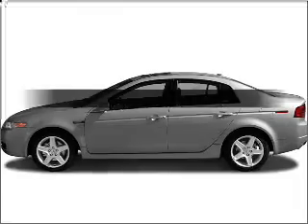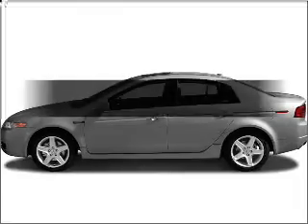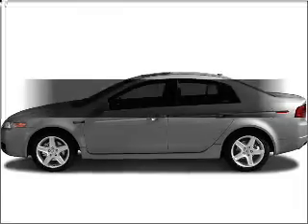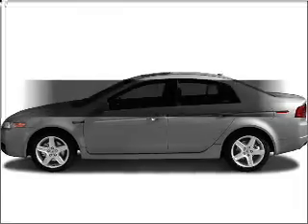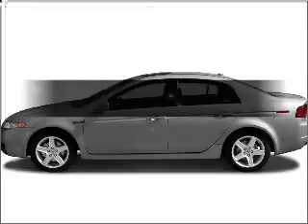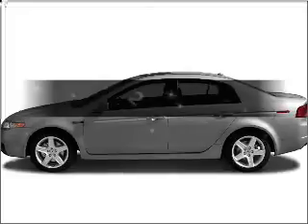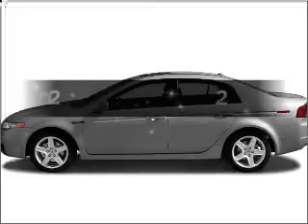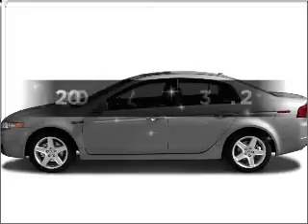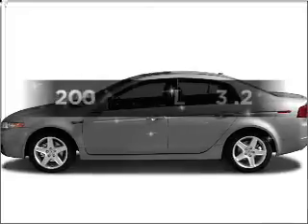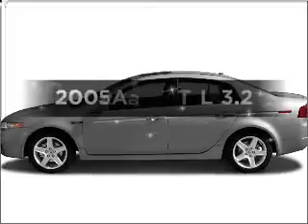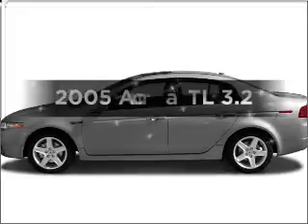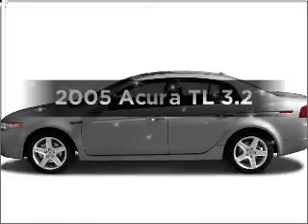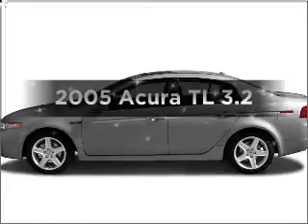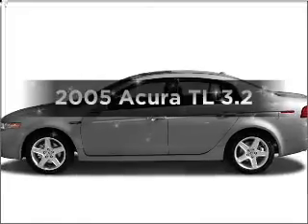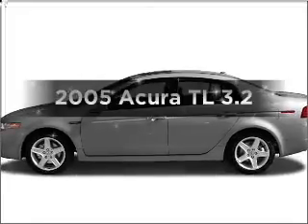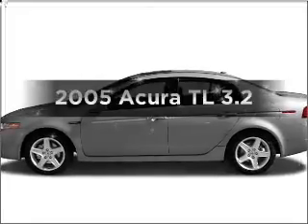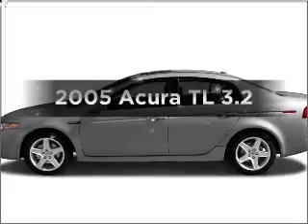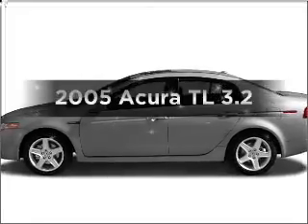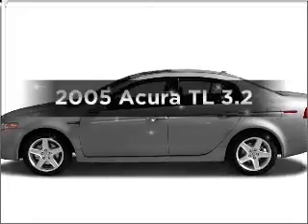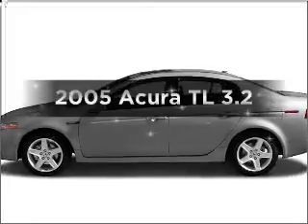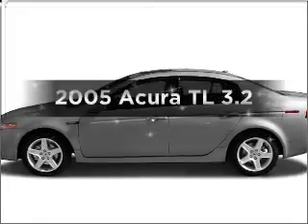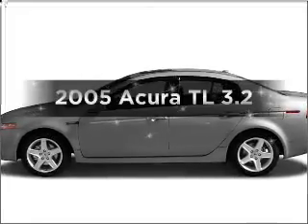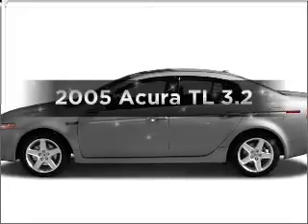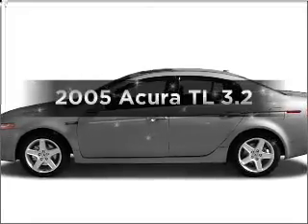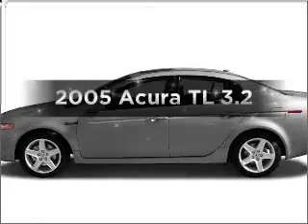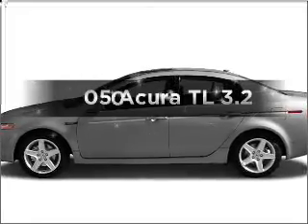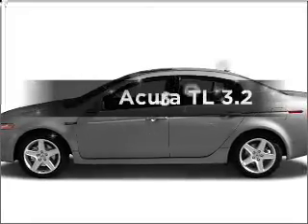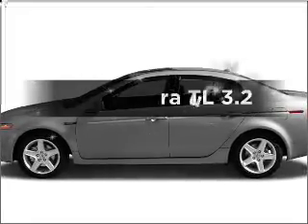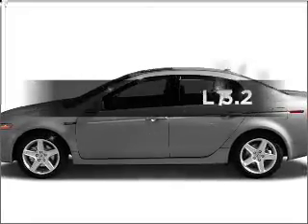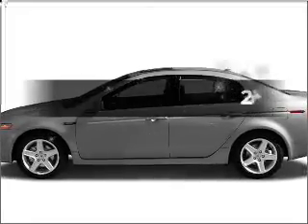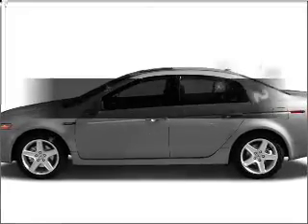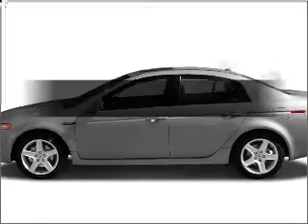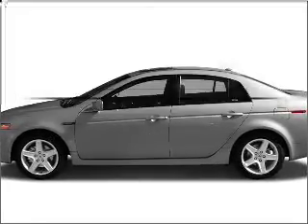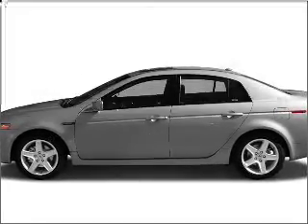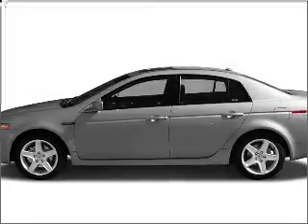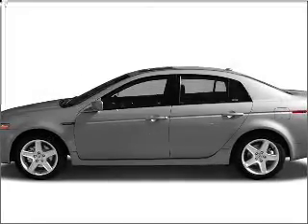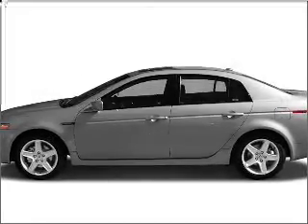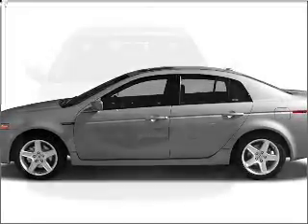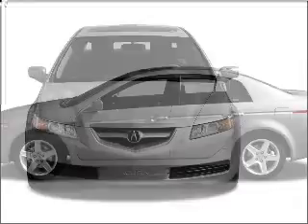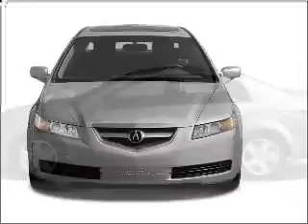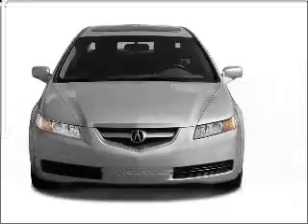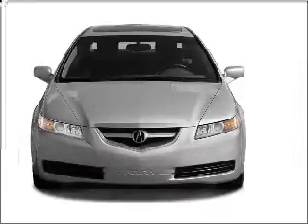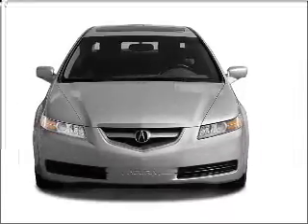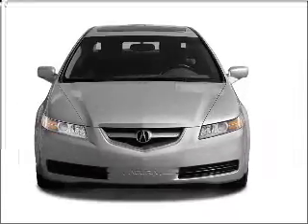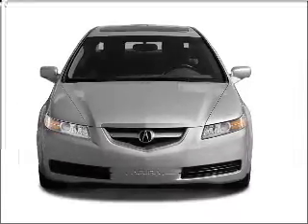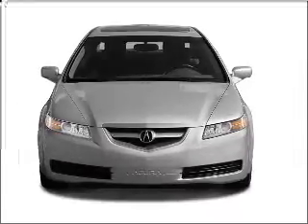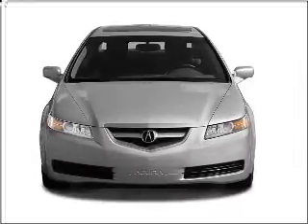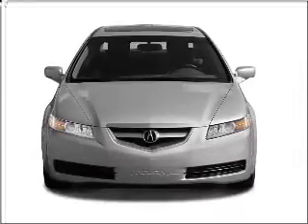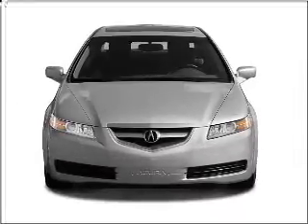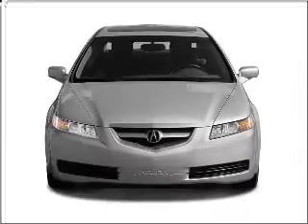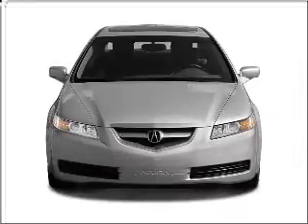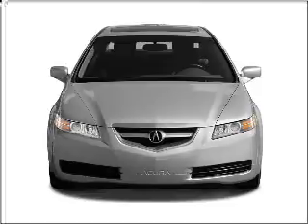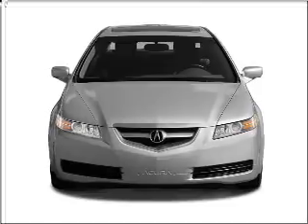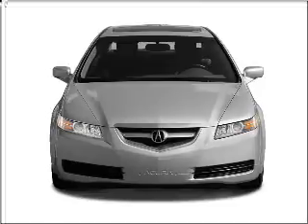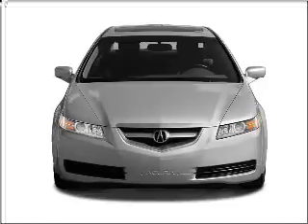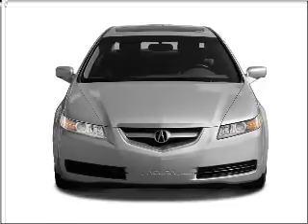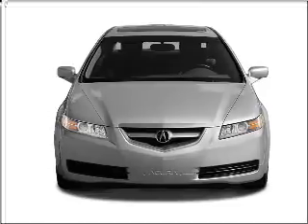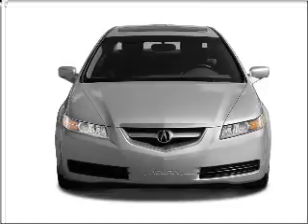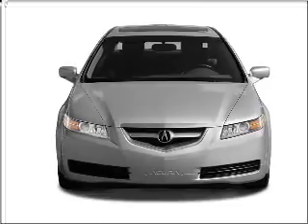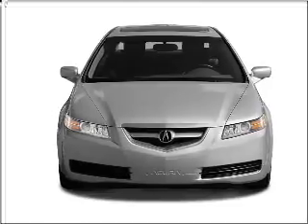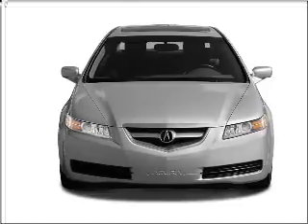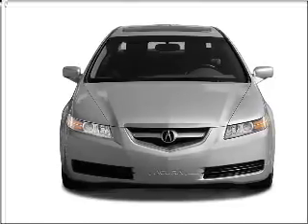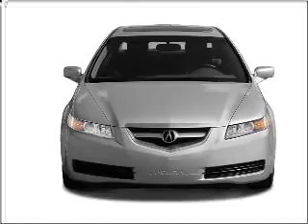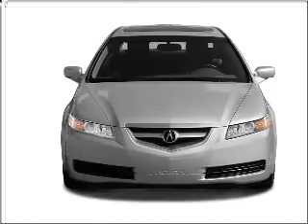Get noticed in this 2005 Acura TL. If you're looking for an automobile with great attributes, look no further.